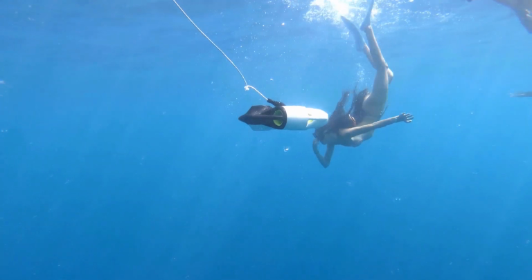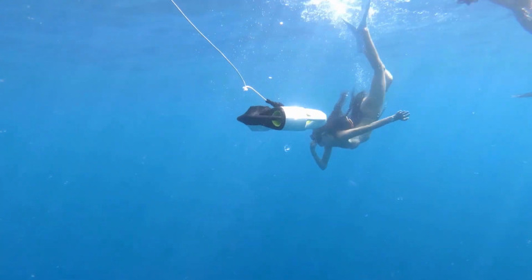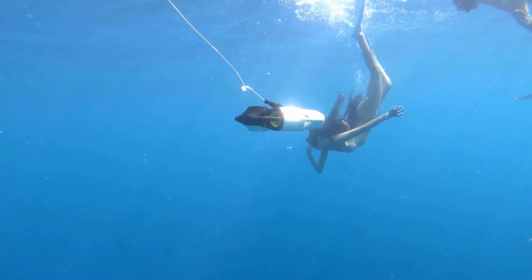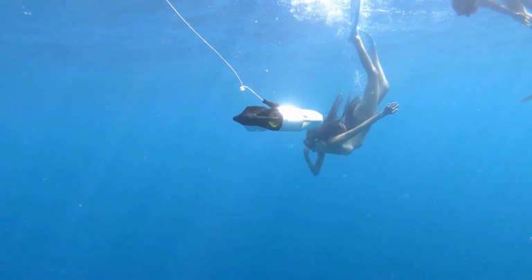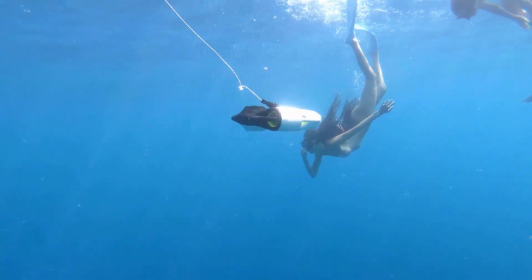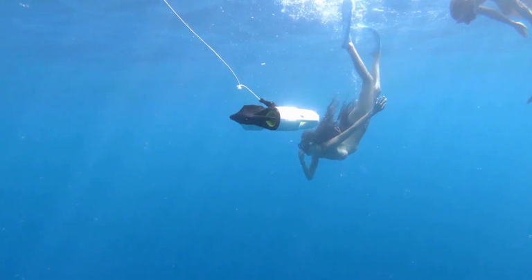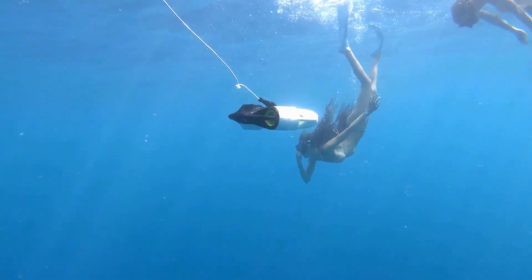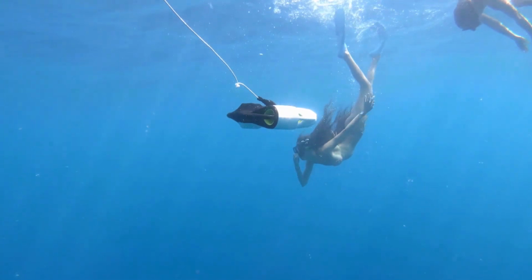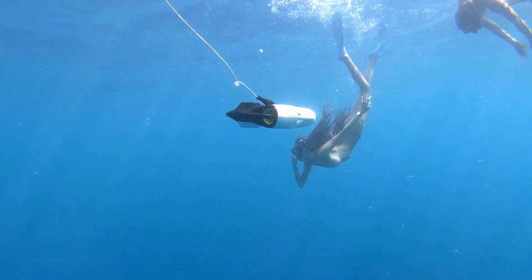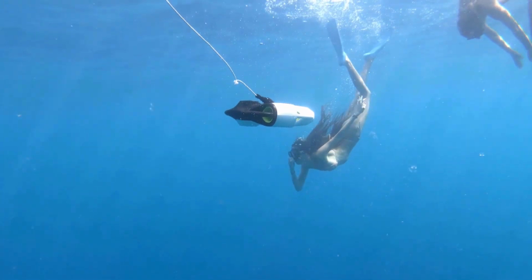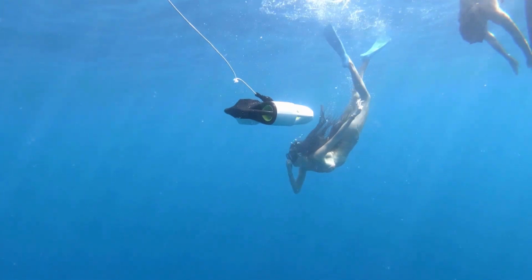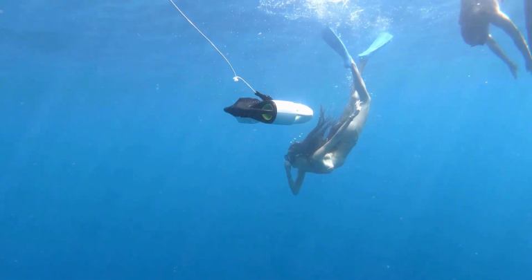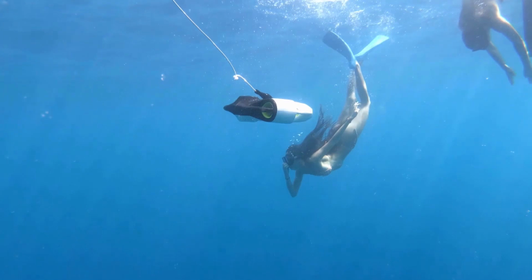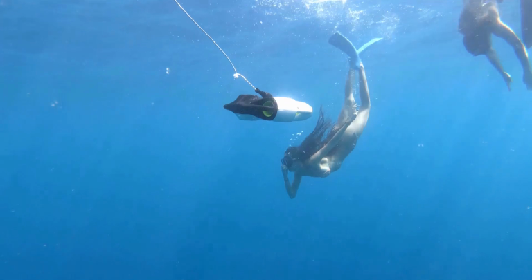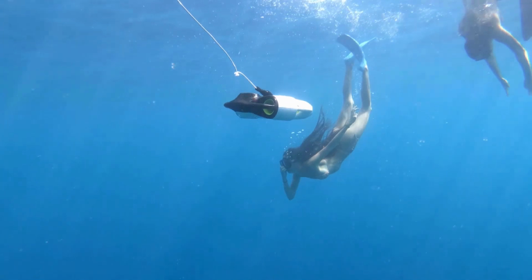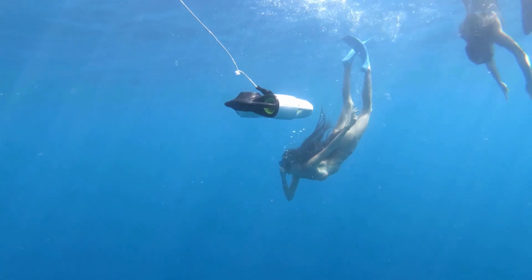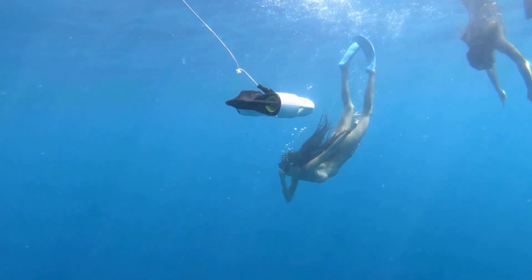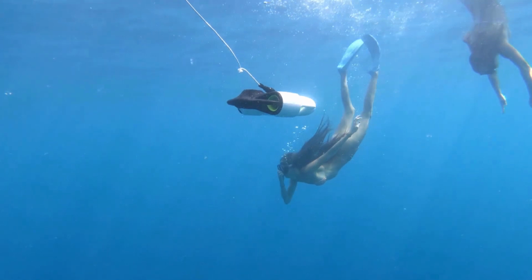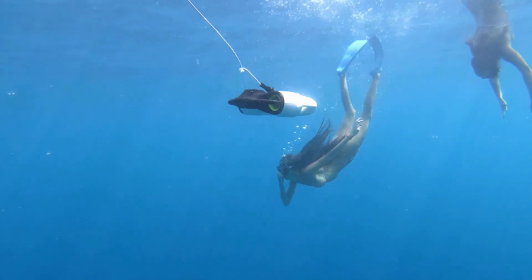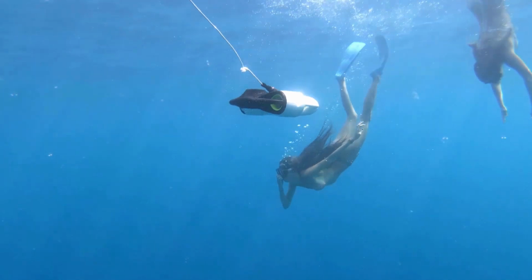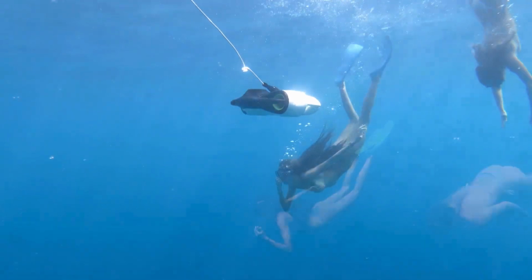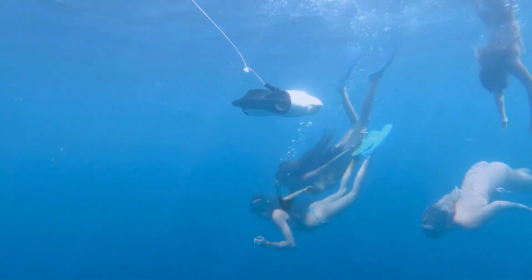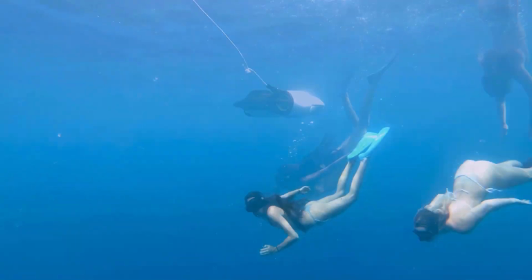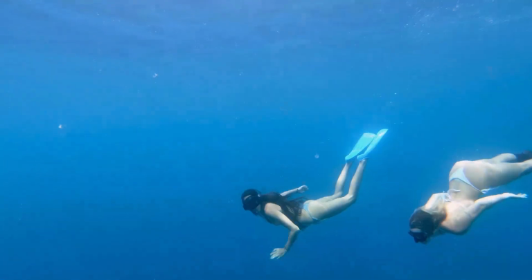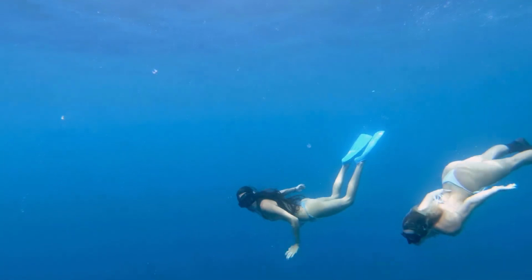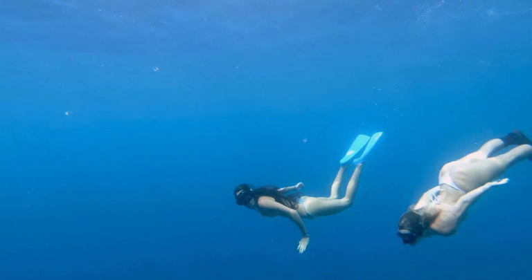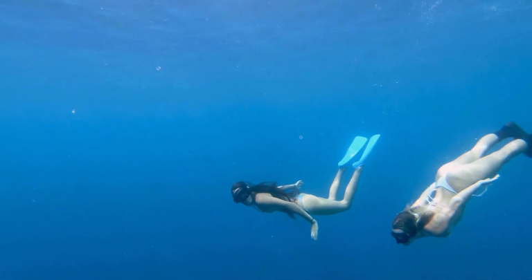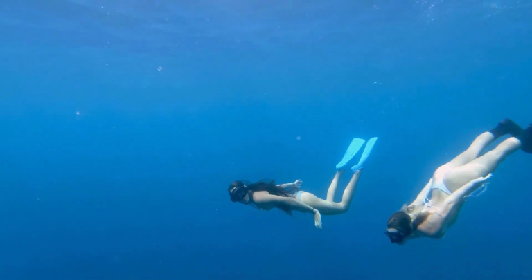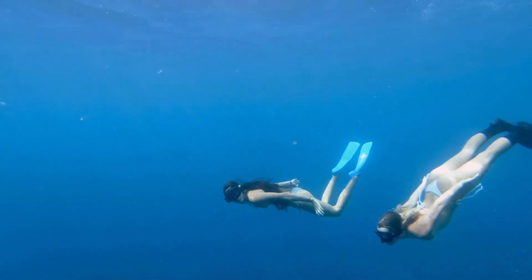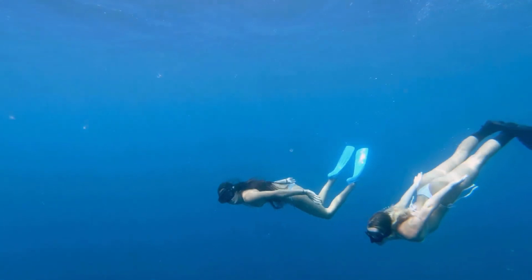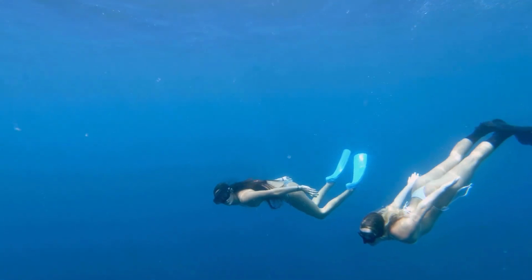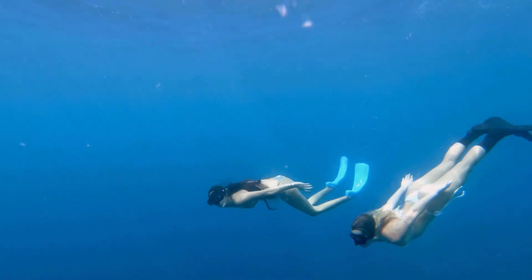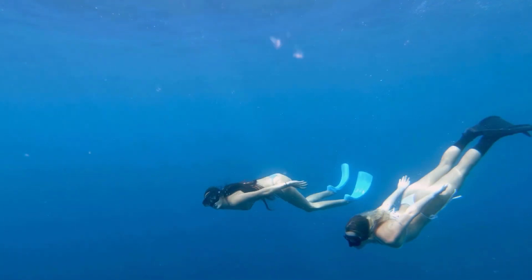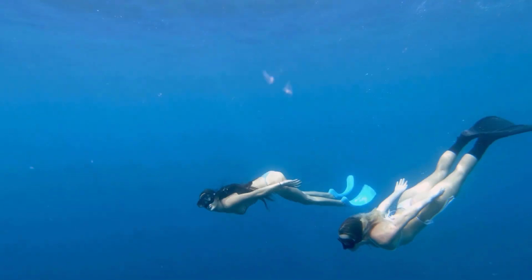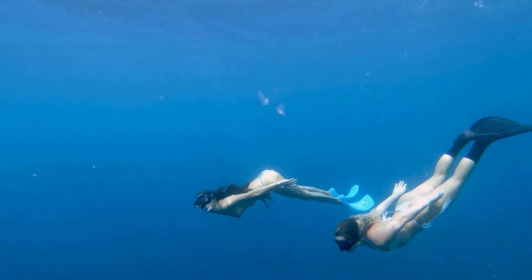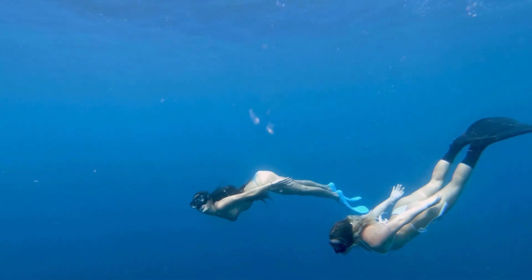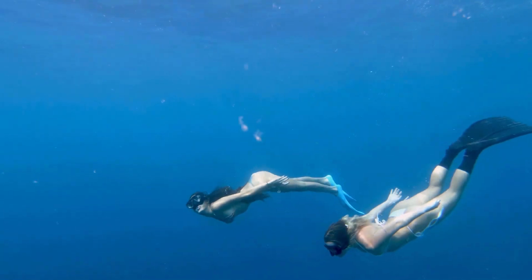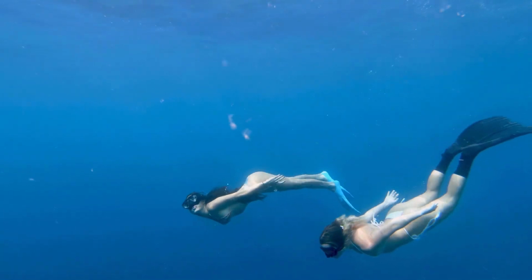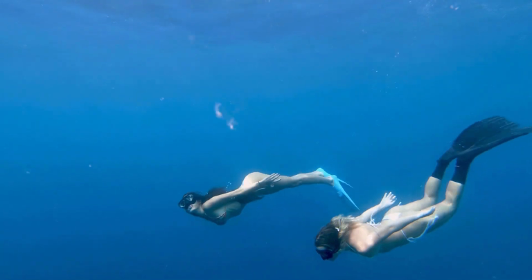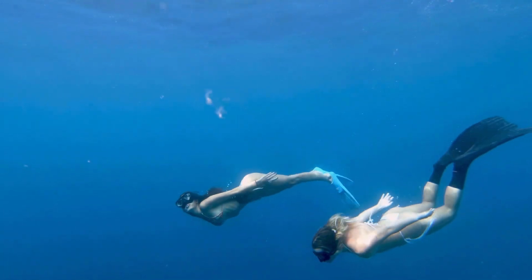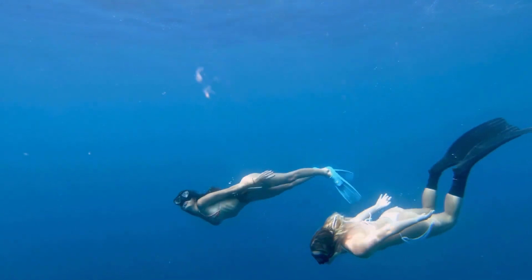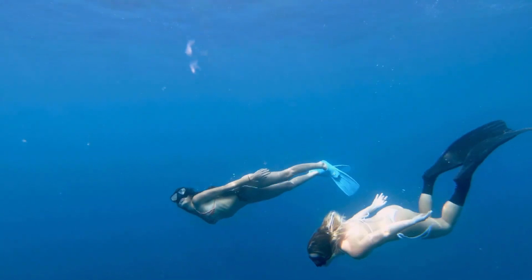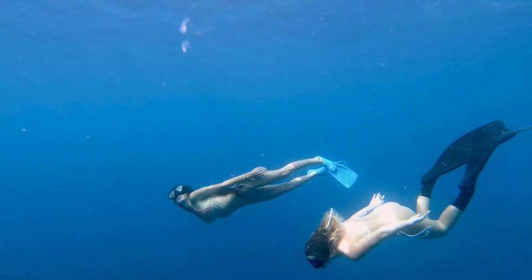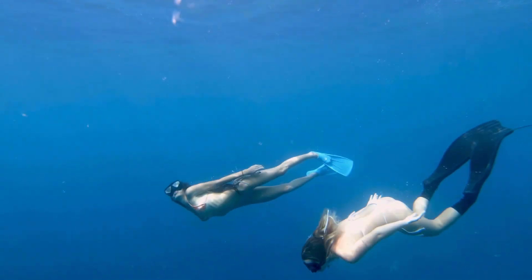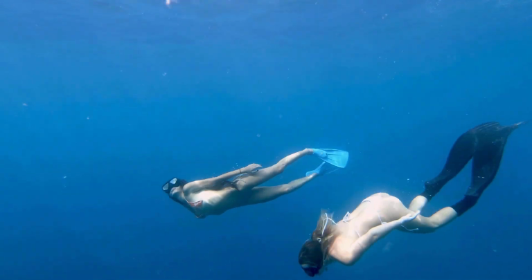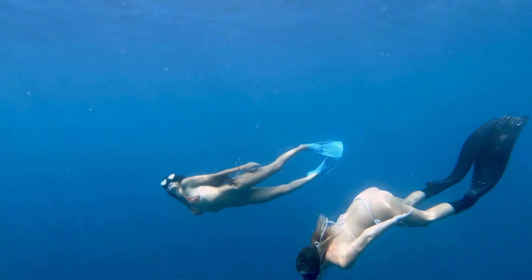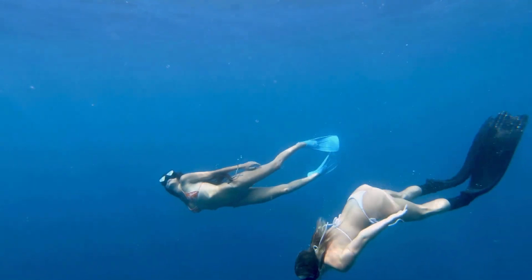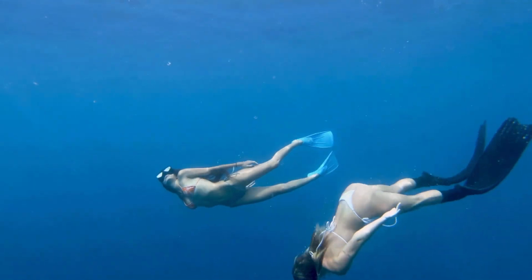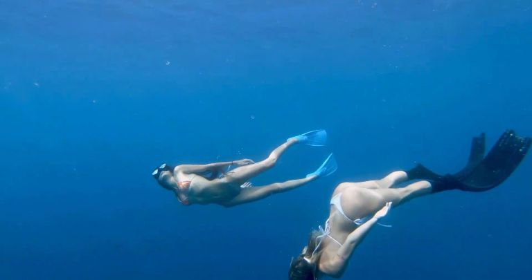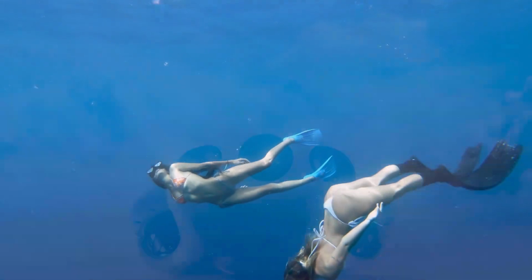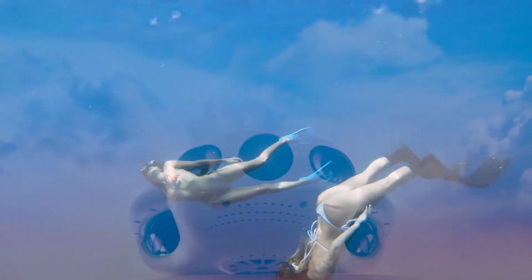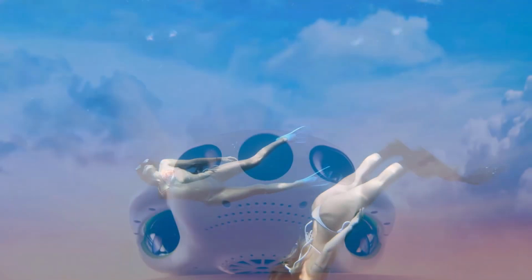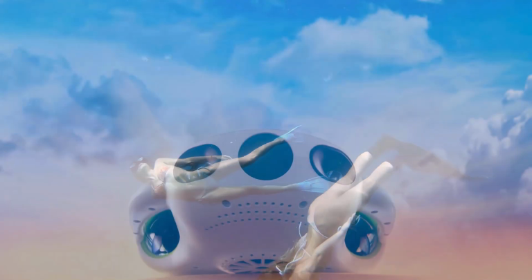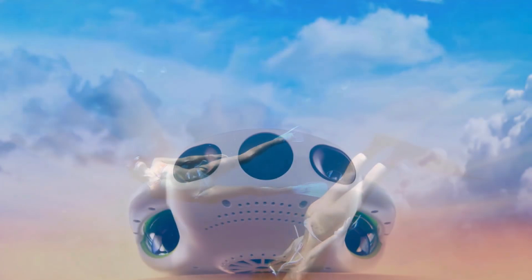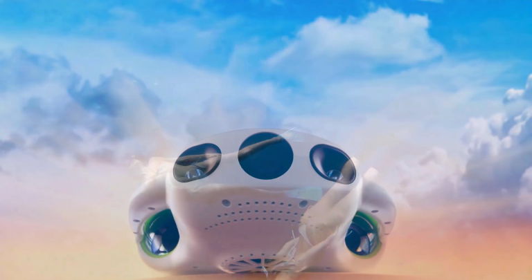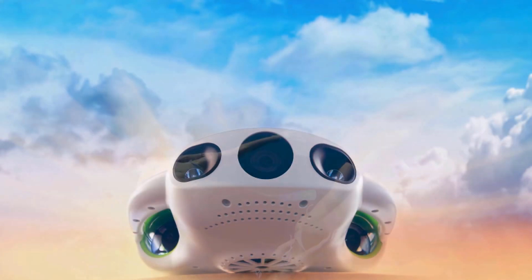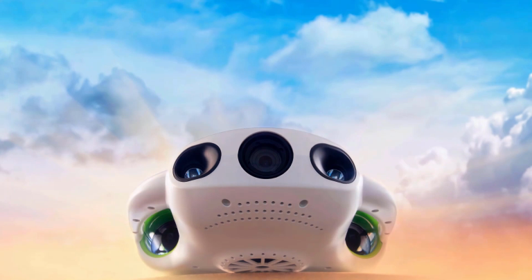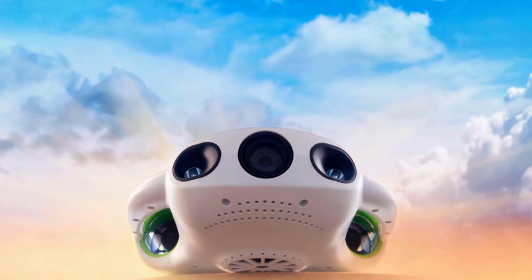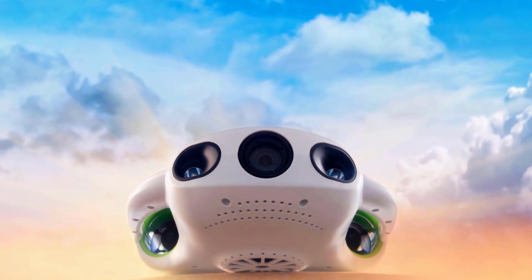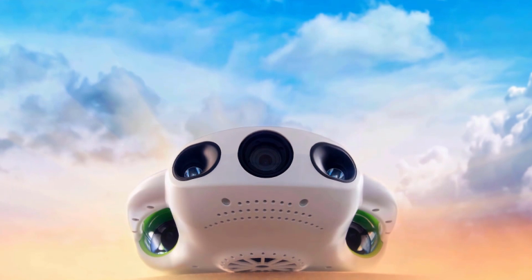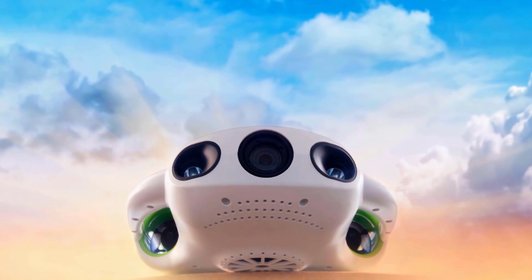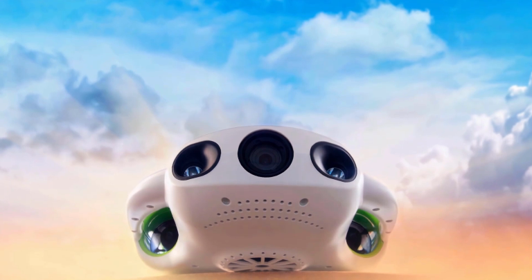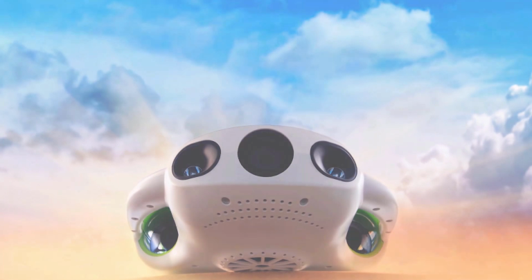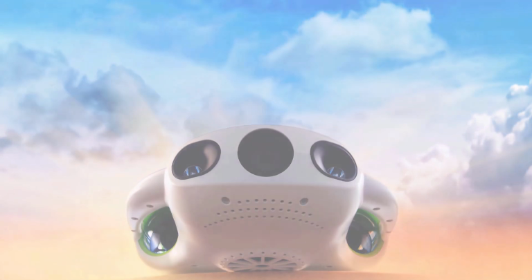Capture the beauty beneath the surface, explore without limits, and create your own out-of-this-world content with the BW Space Pro.